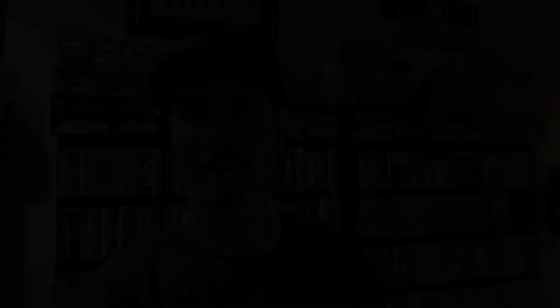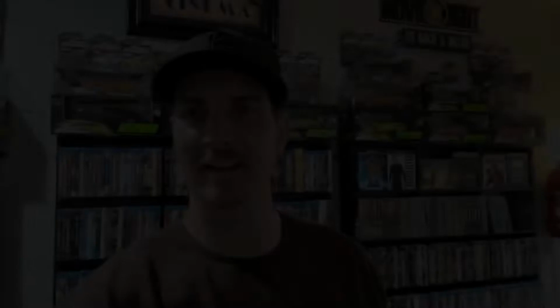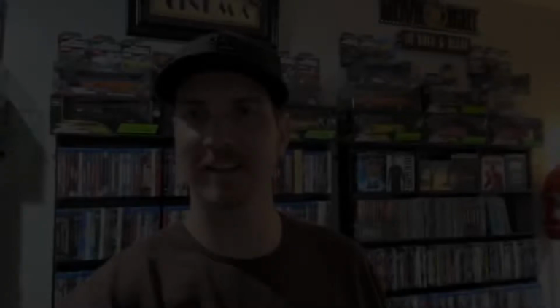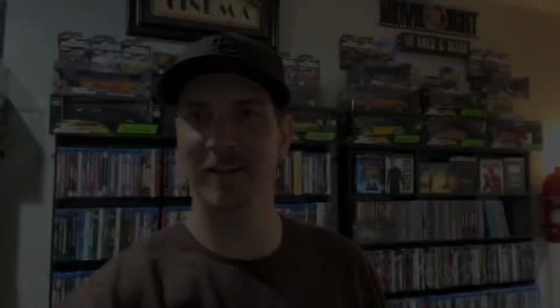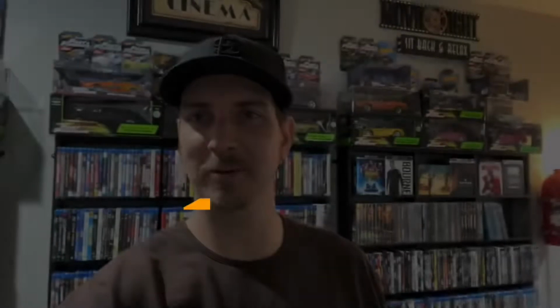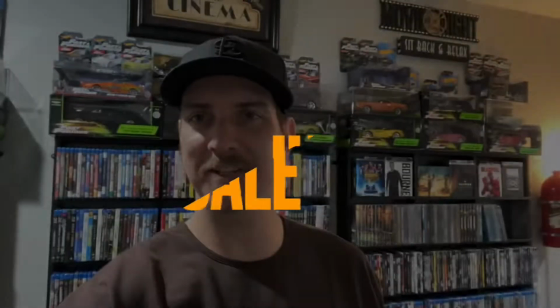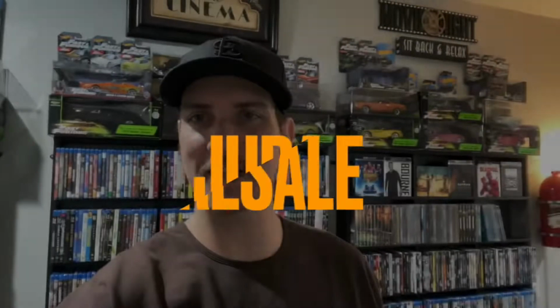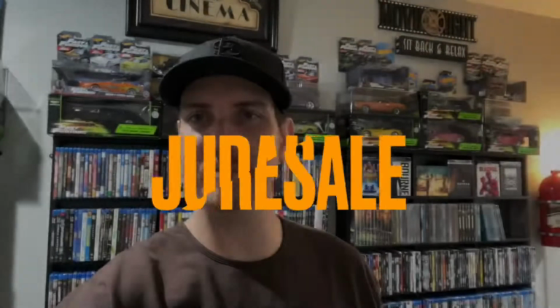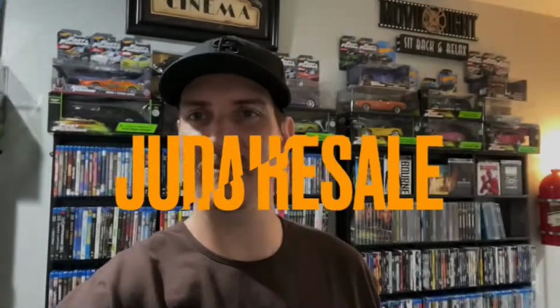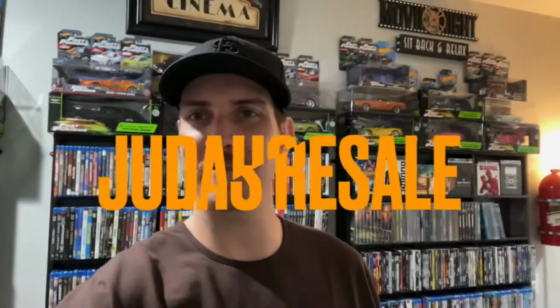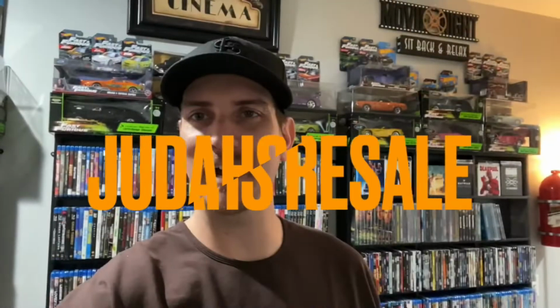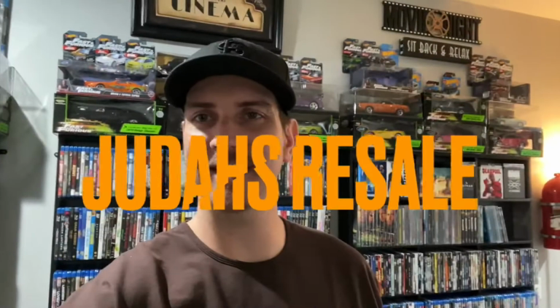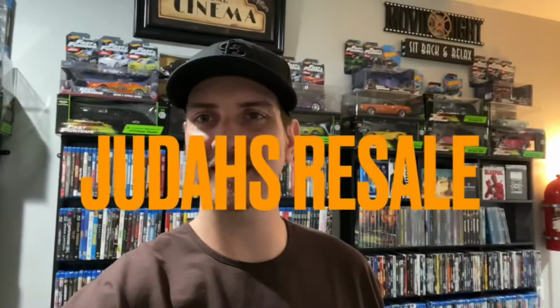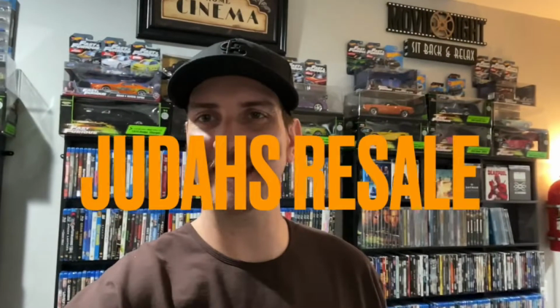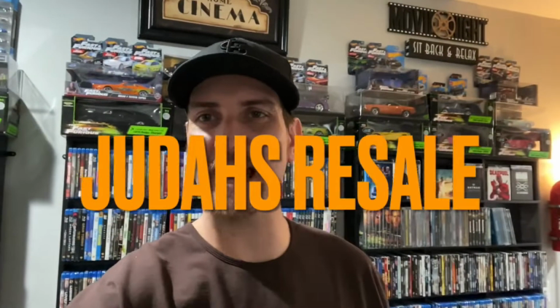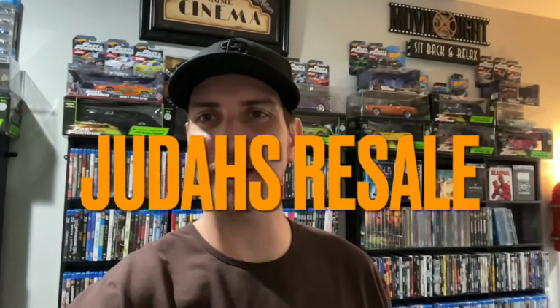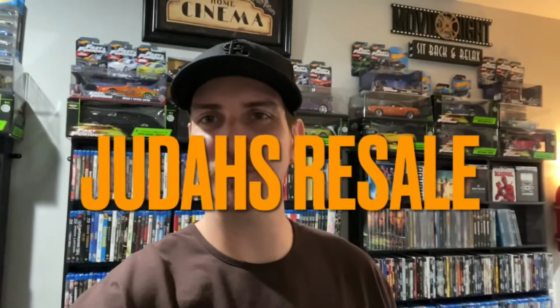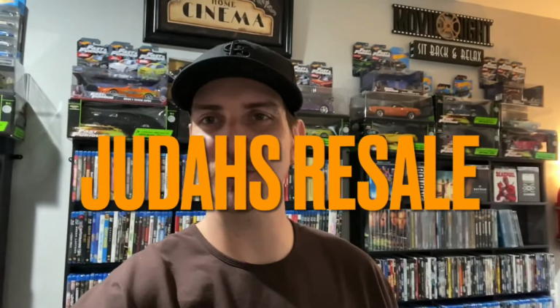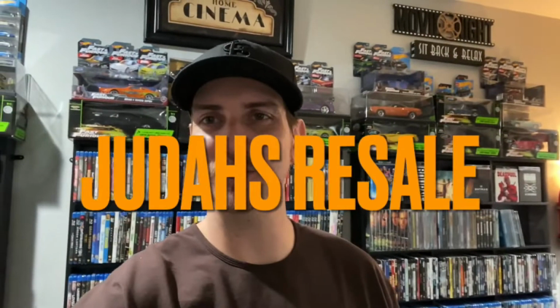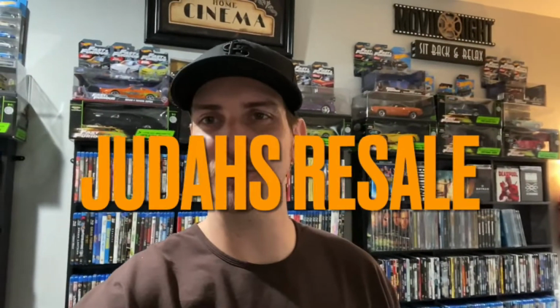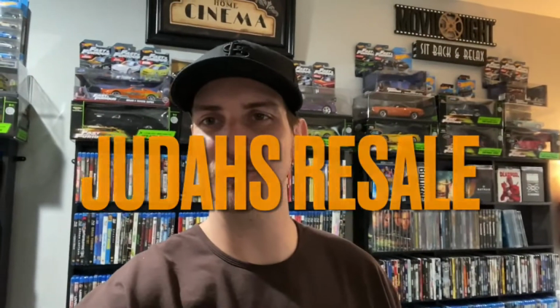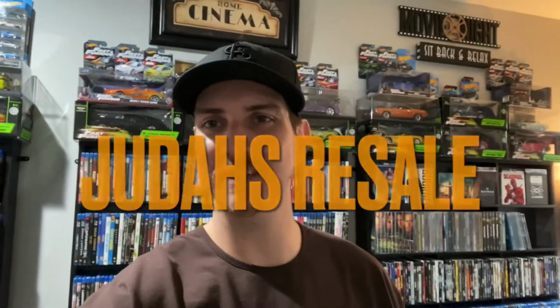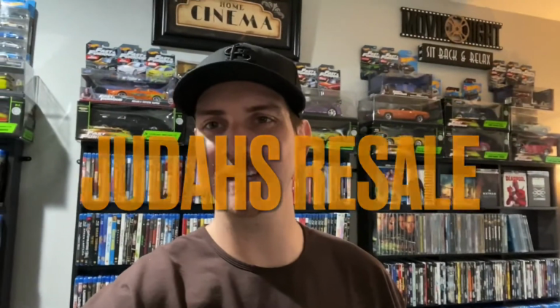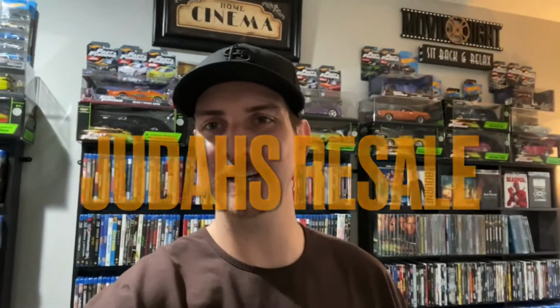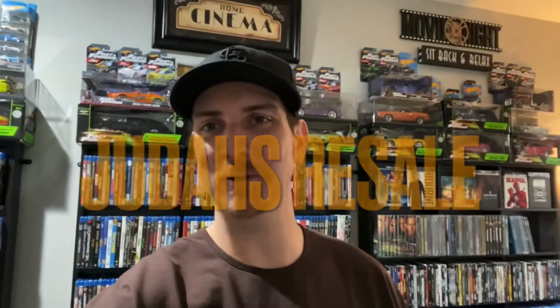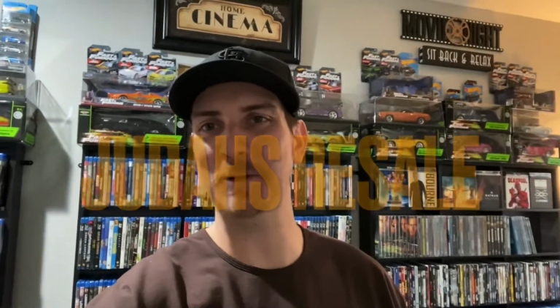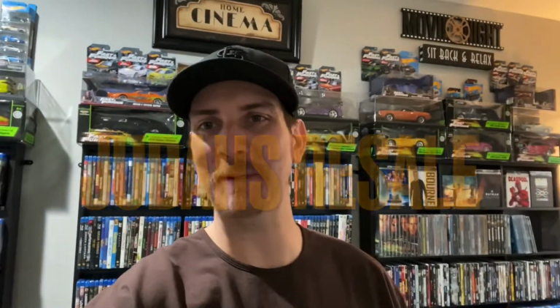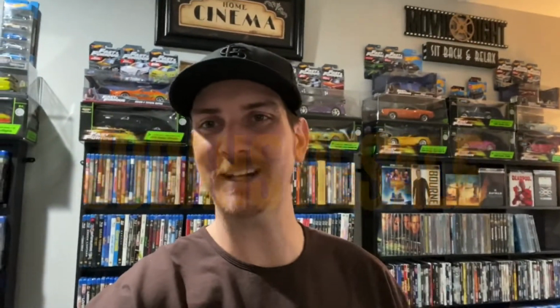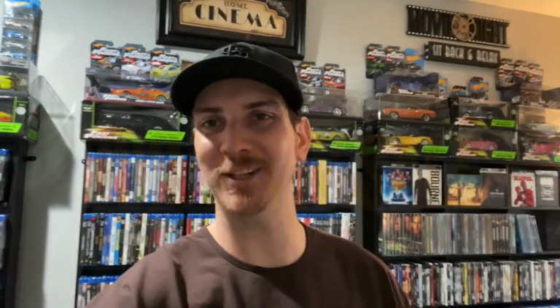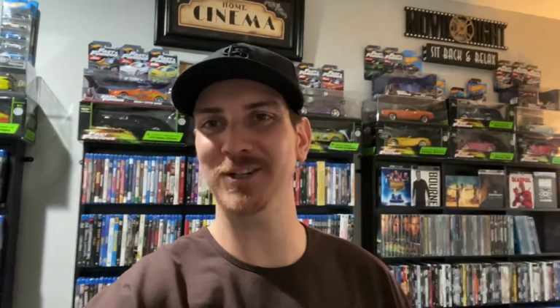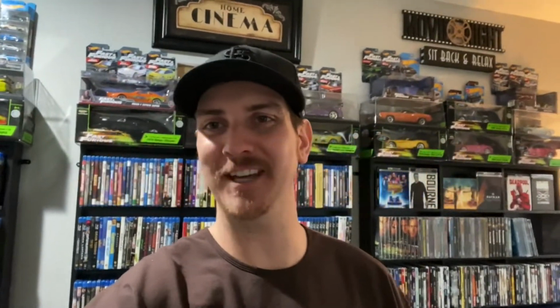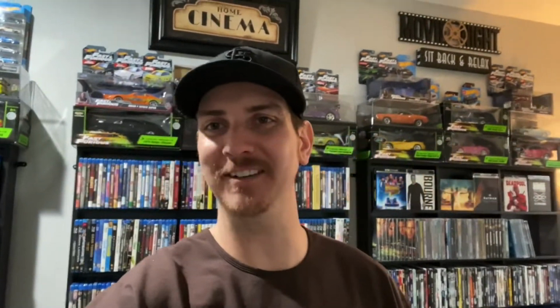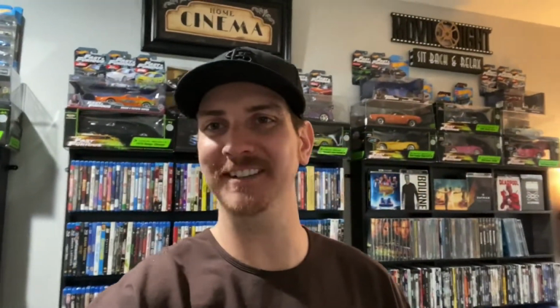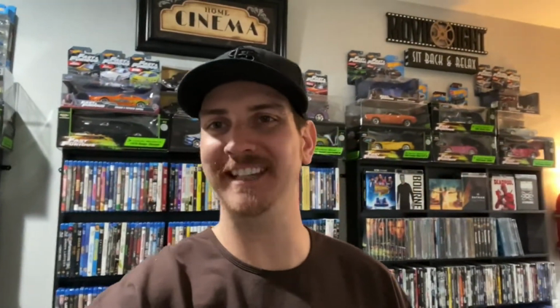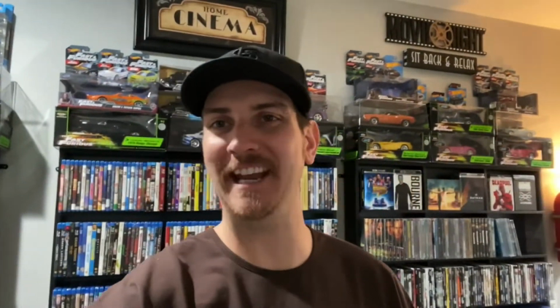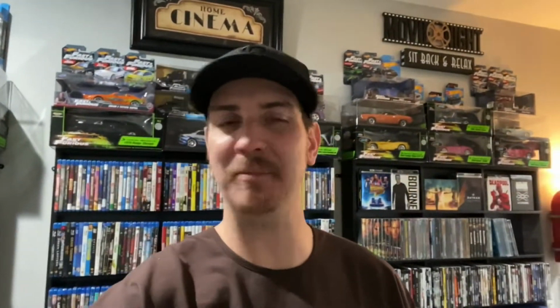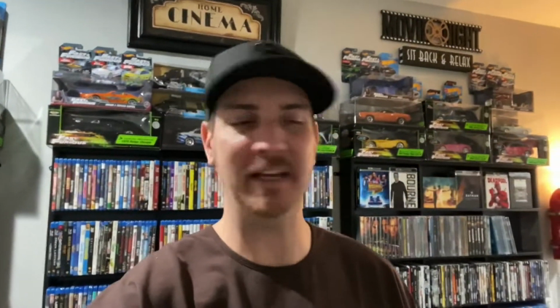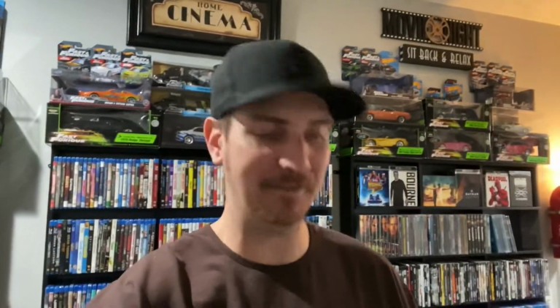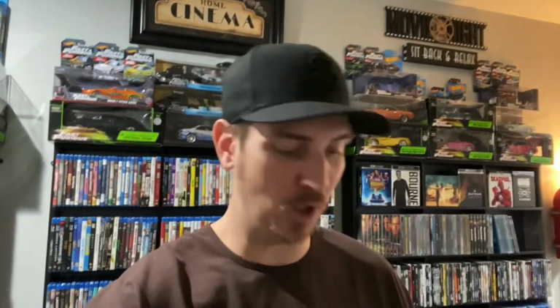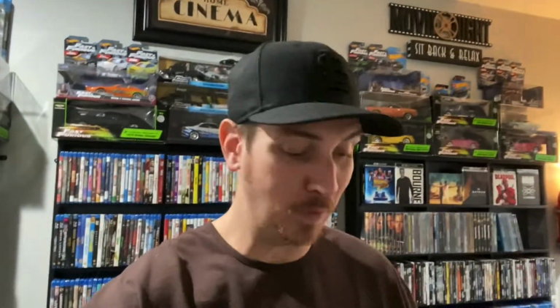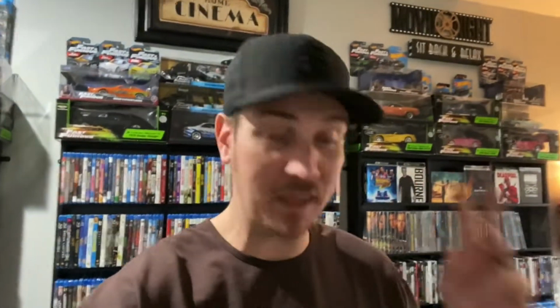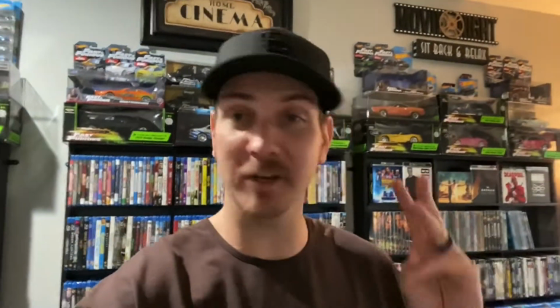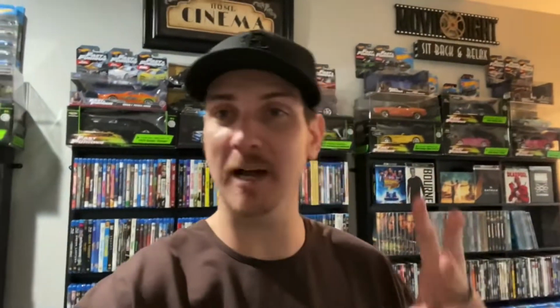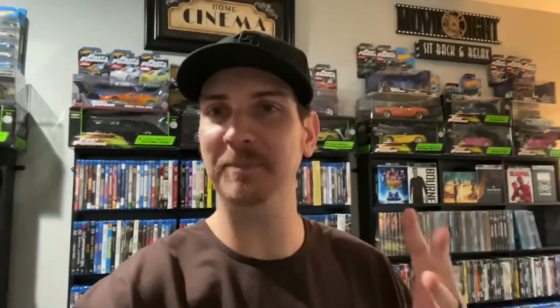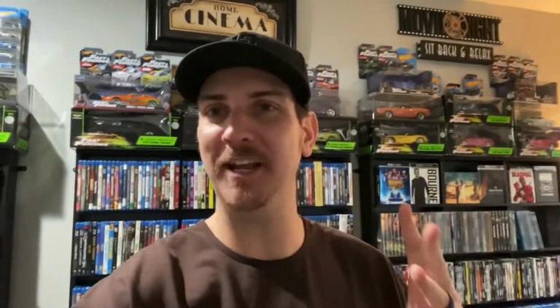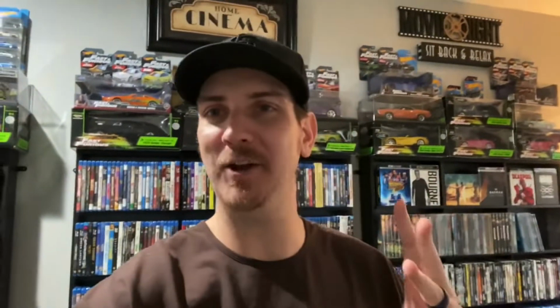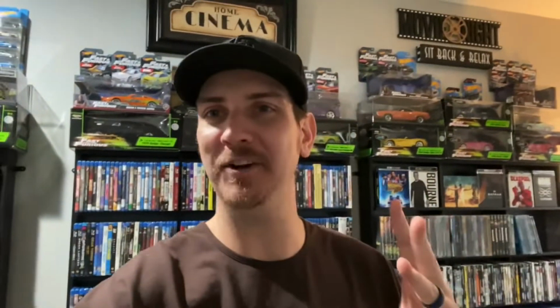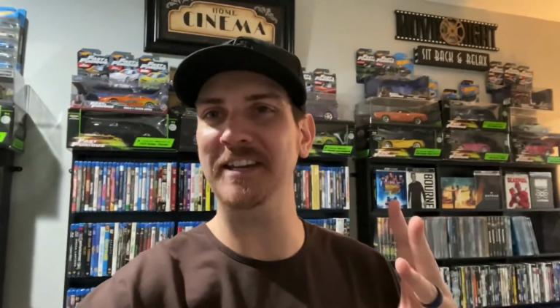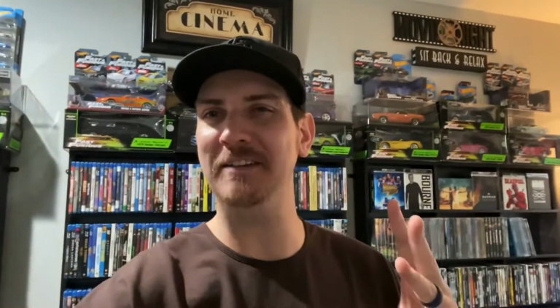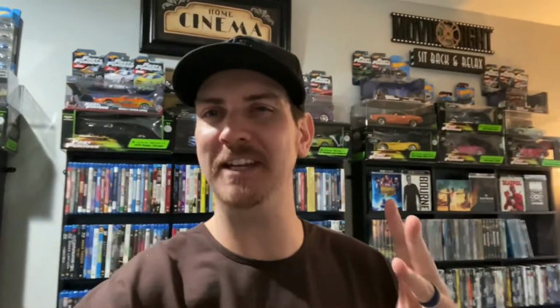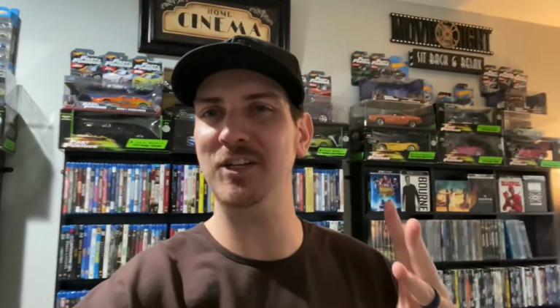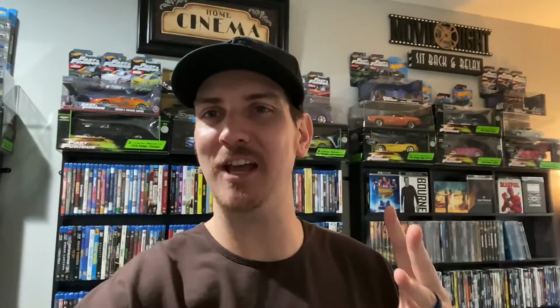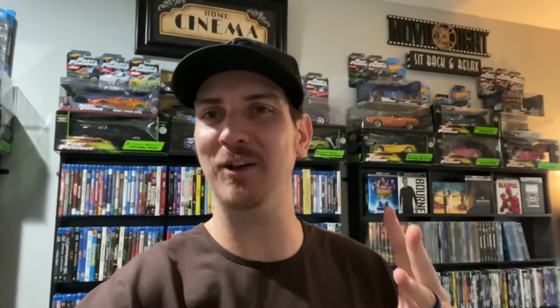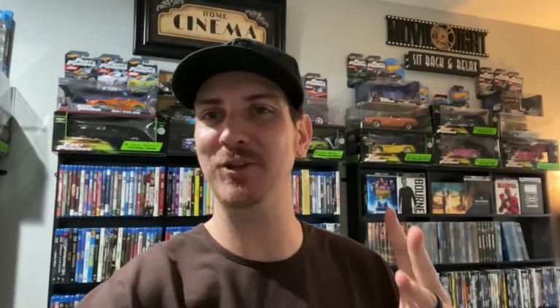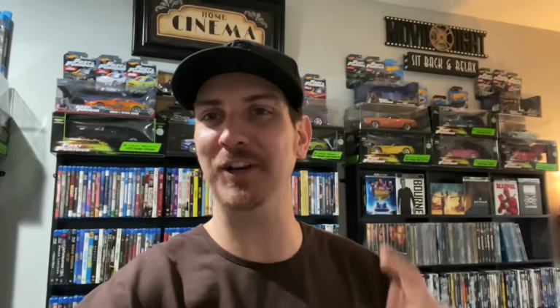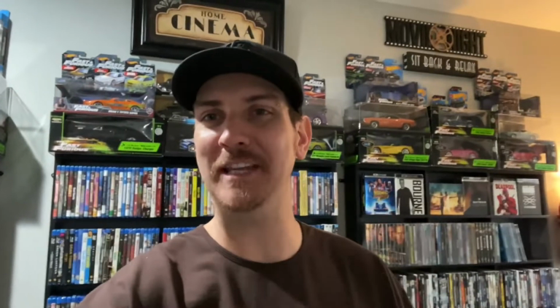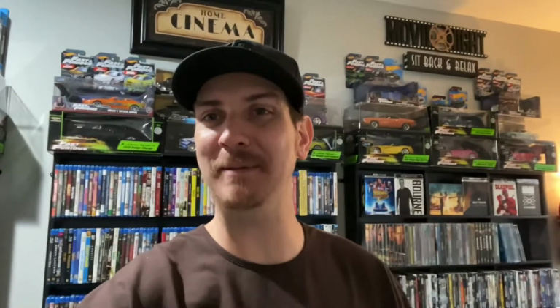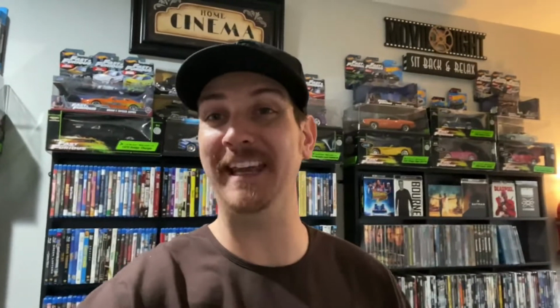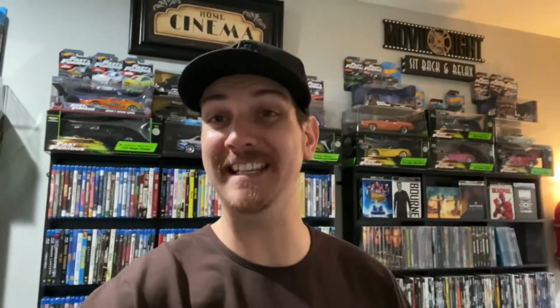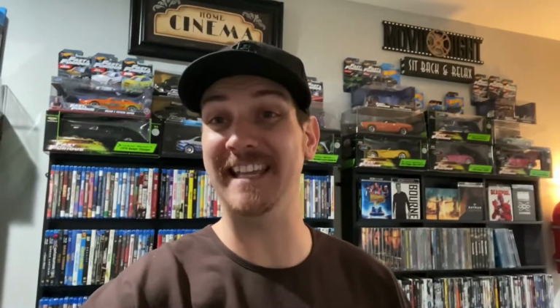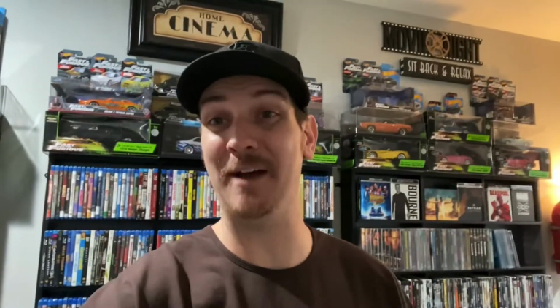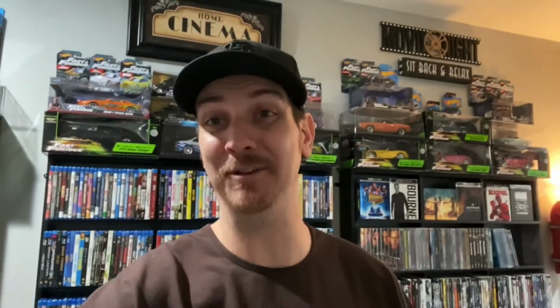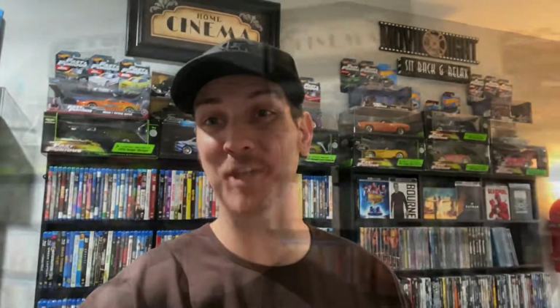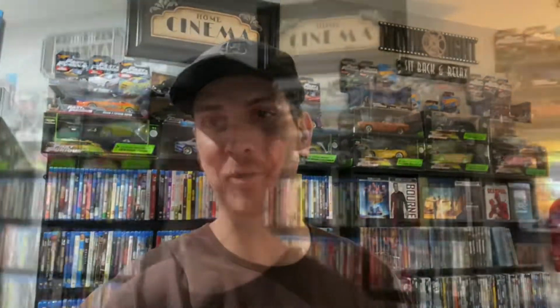What's up everybody, this is Alex with Jitter's Resale. Welcome back to the channel. Today I'm going to give you a week three update on our DVD challenge on eBay and see how it's going.